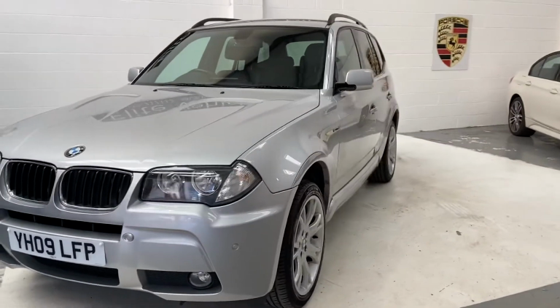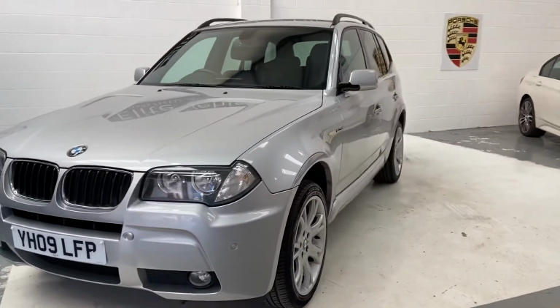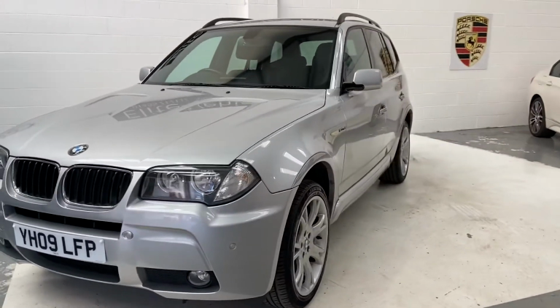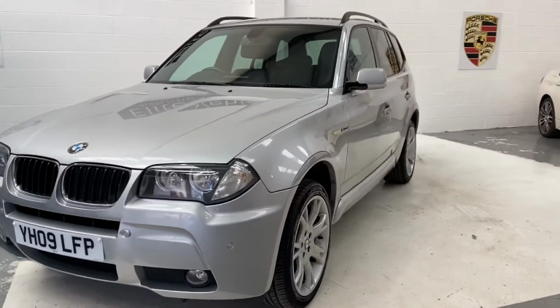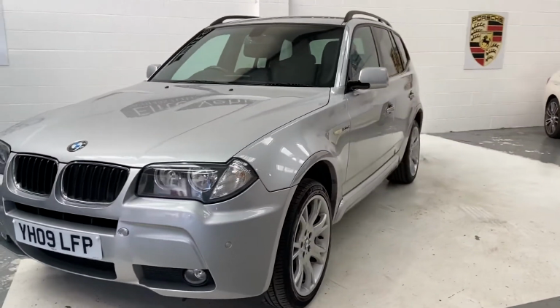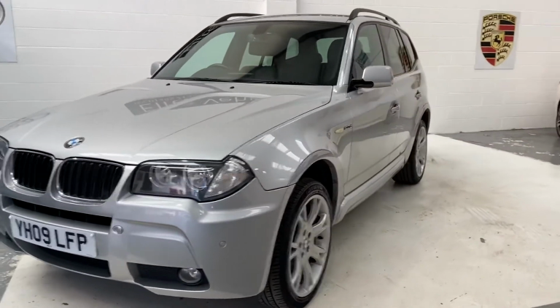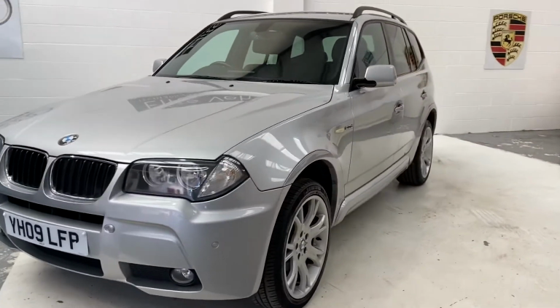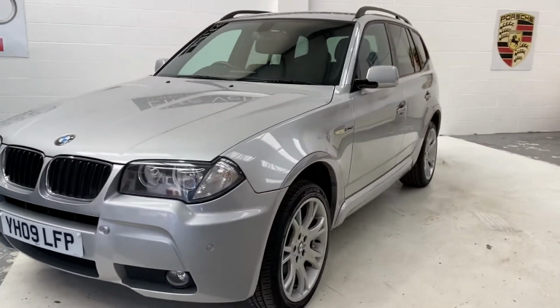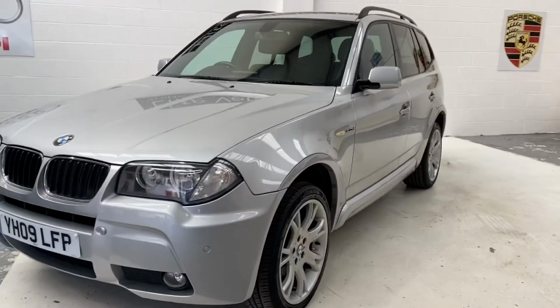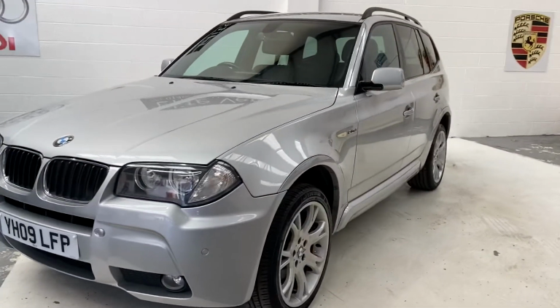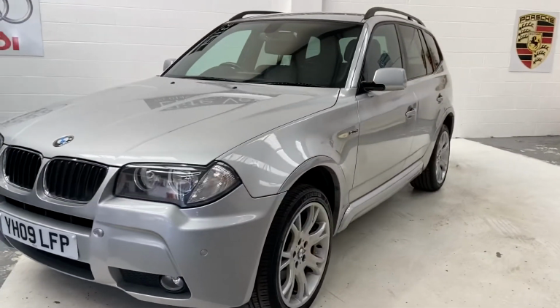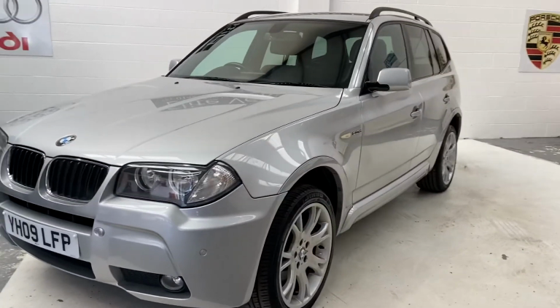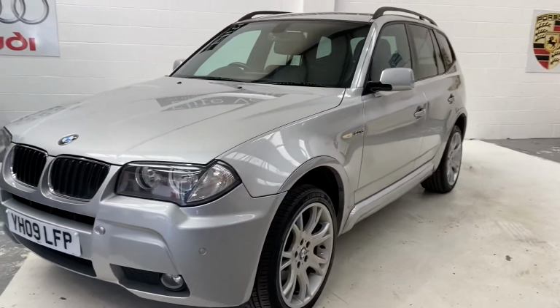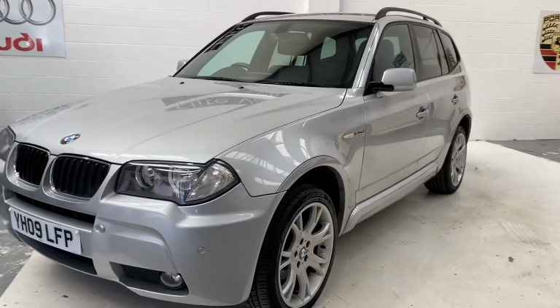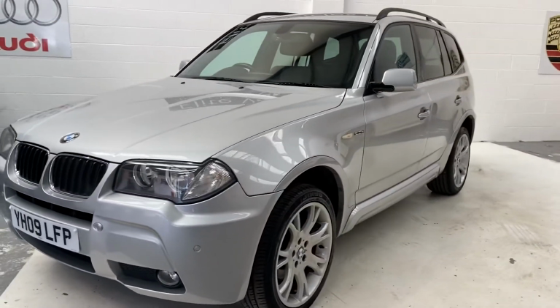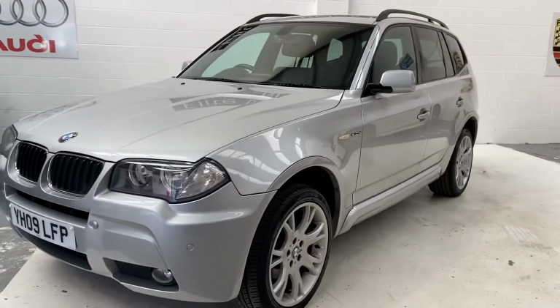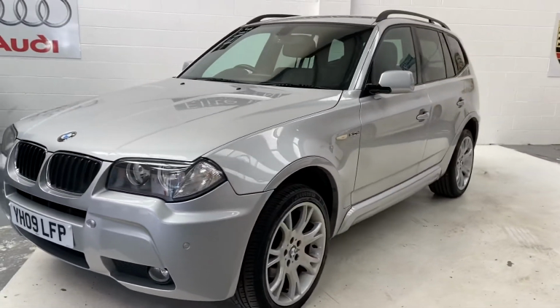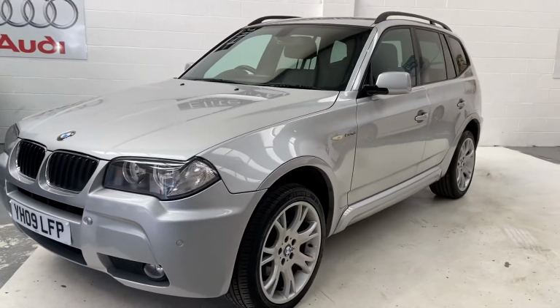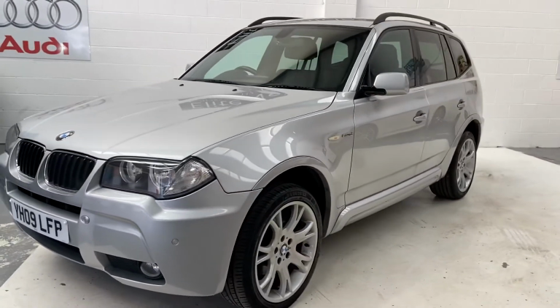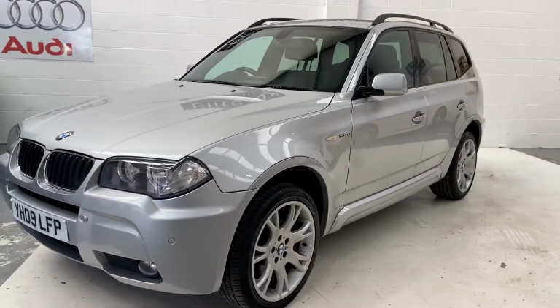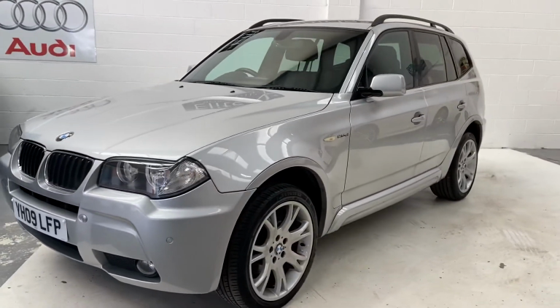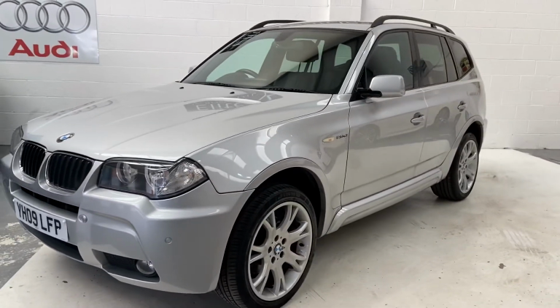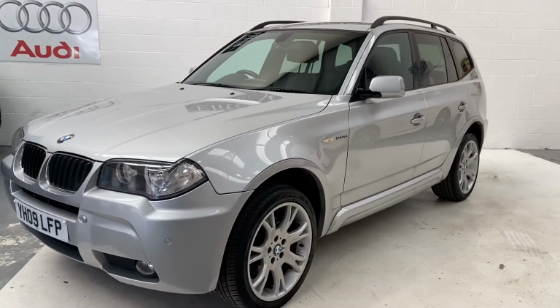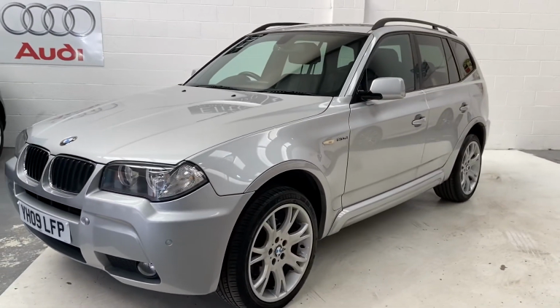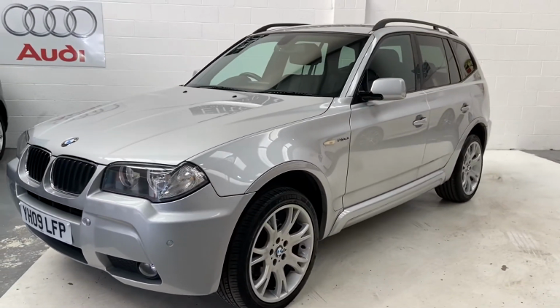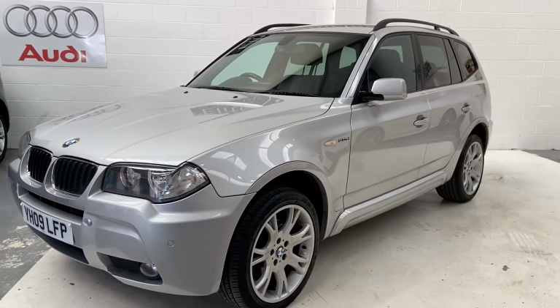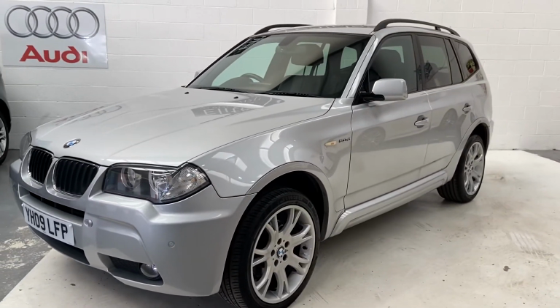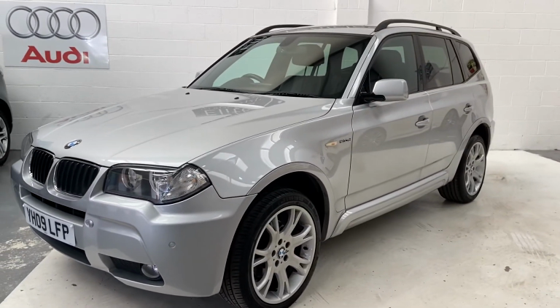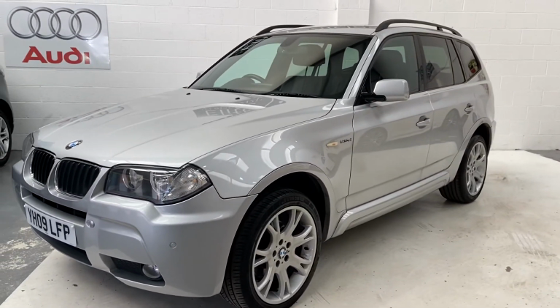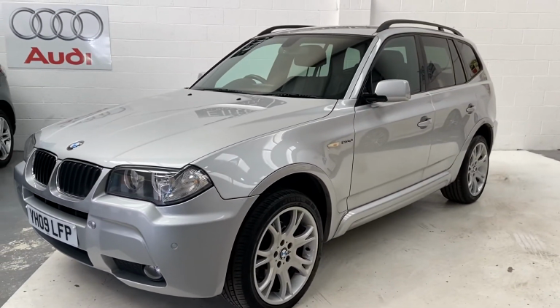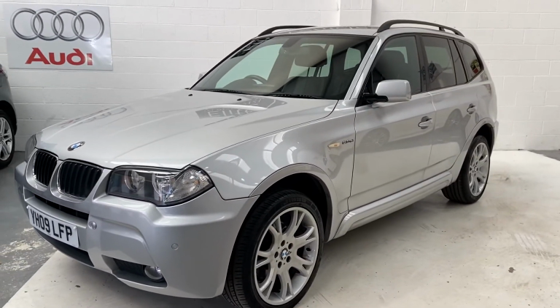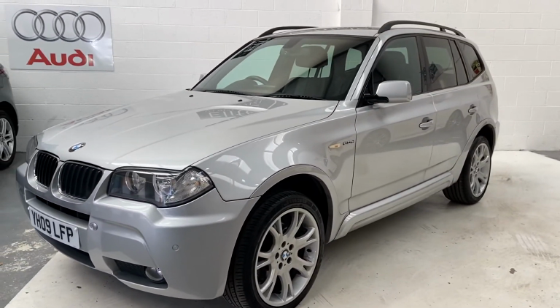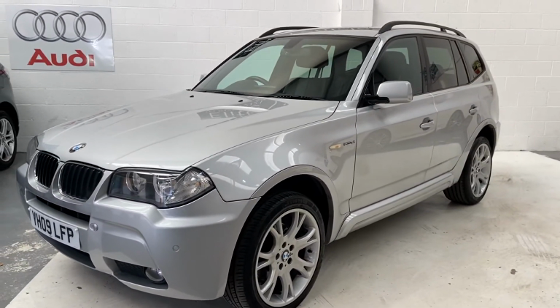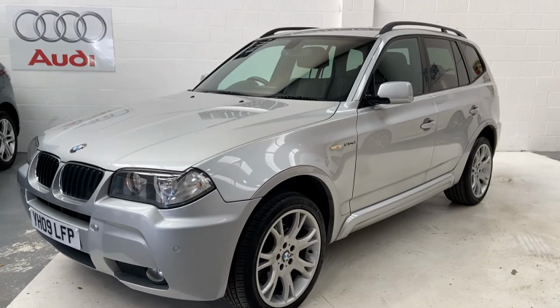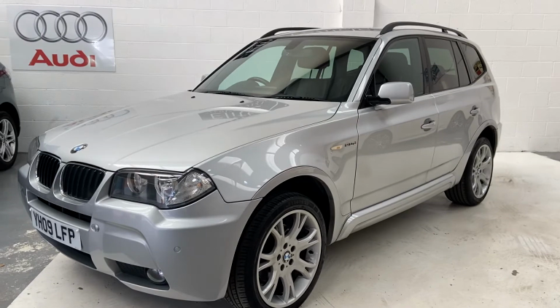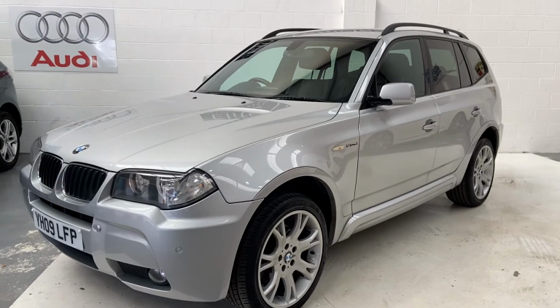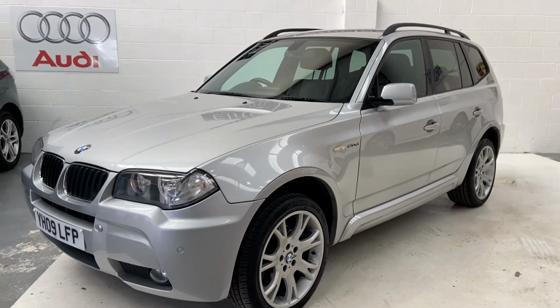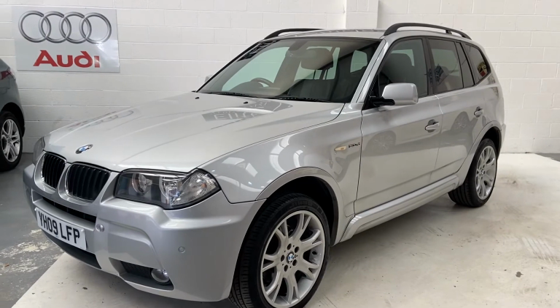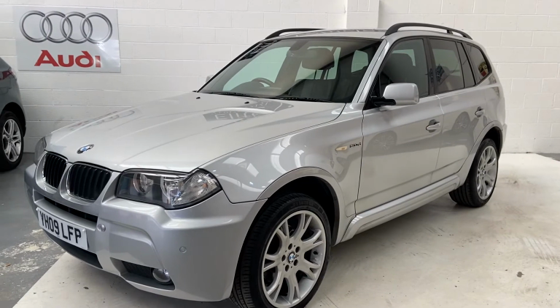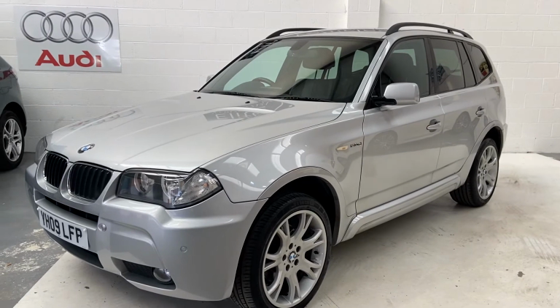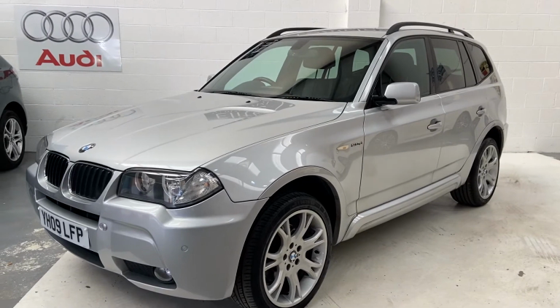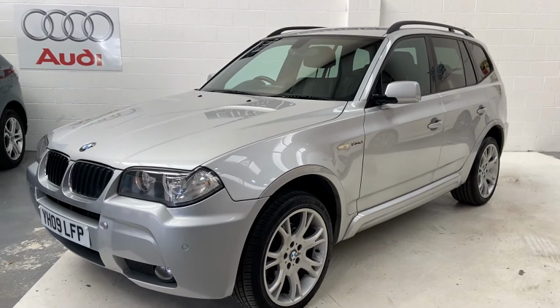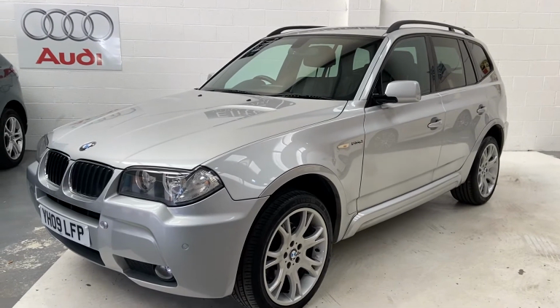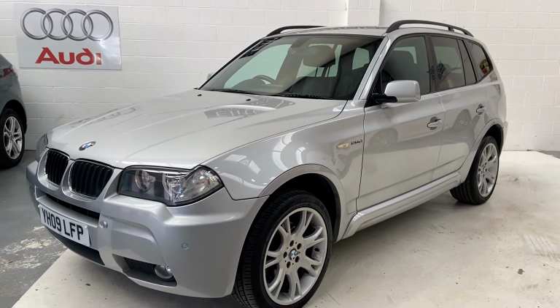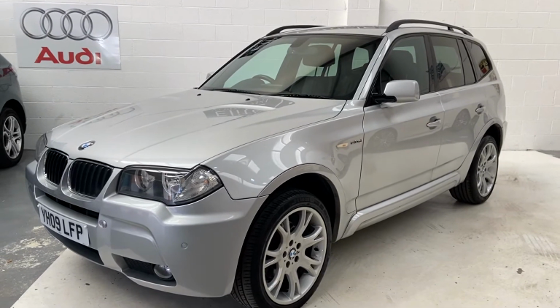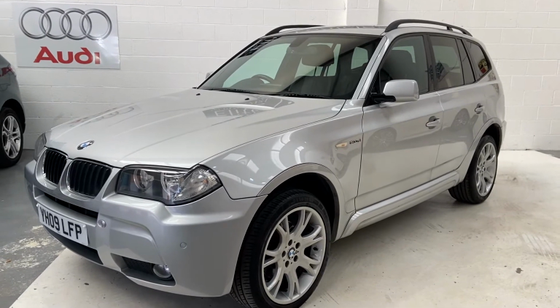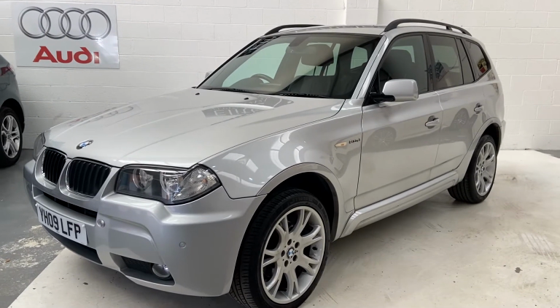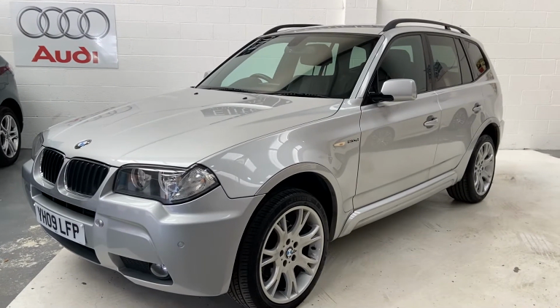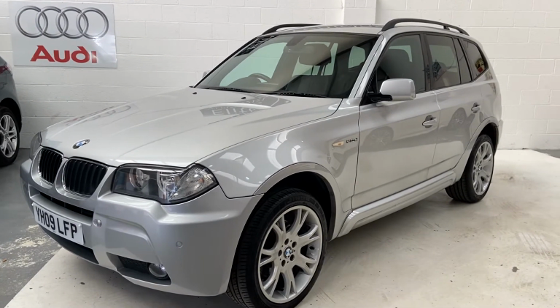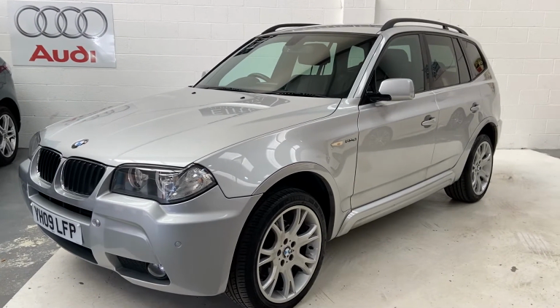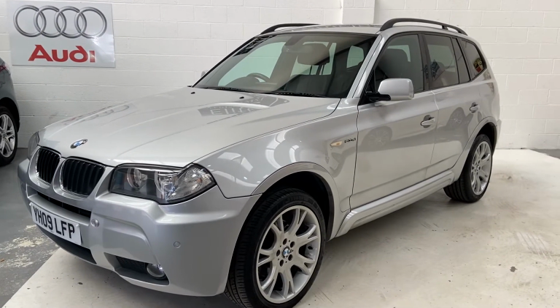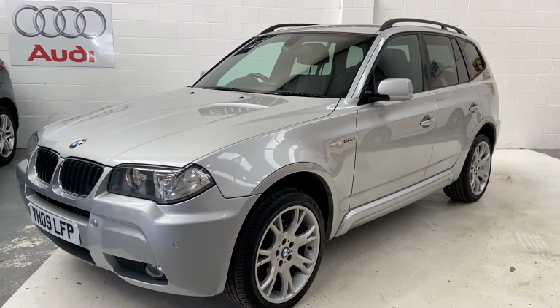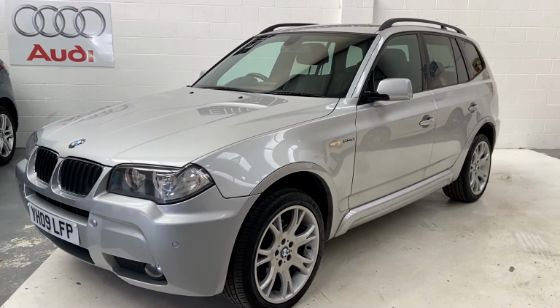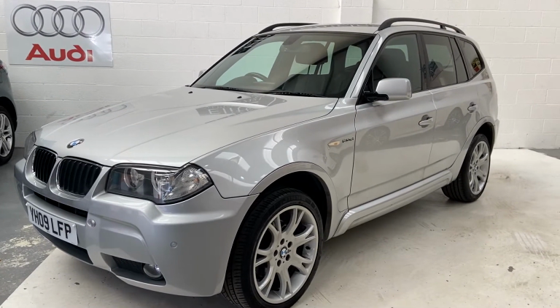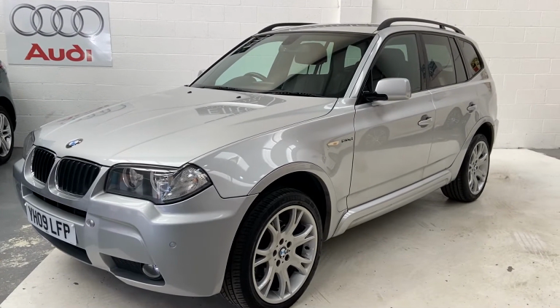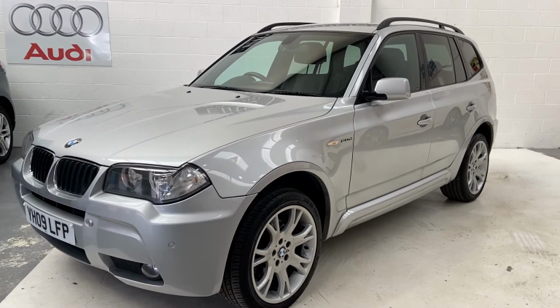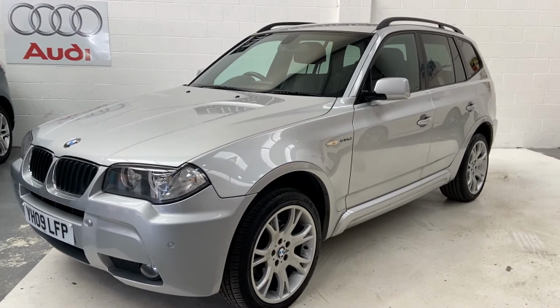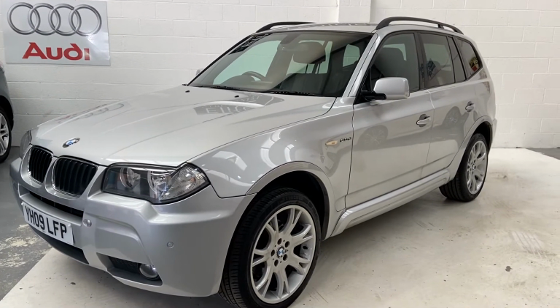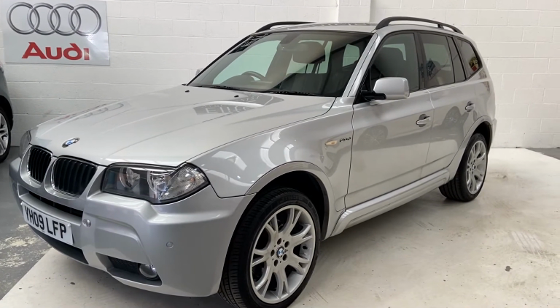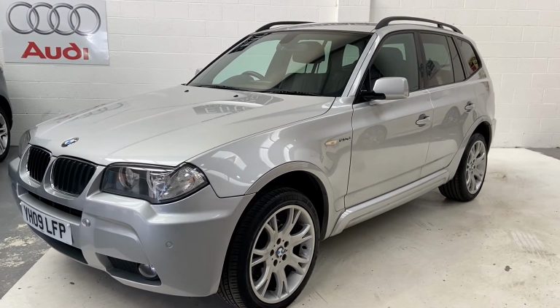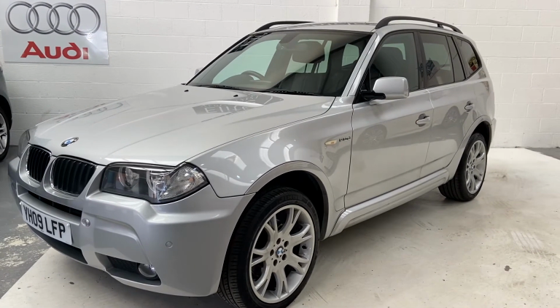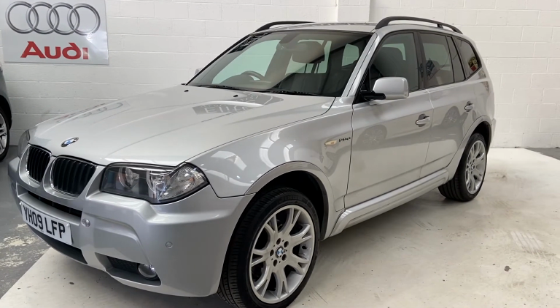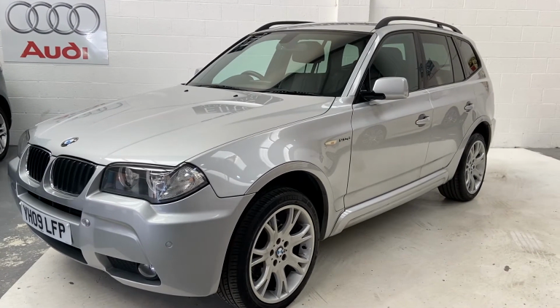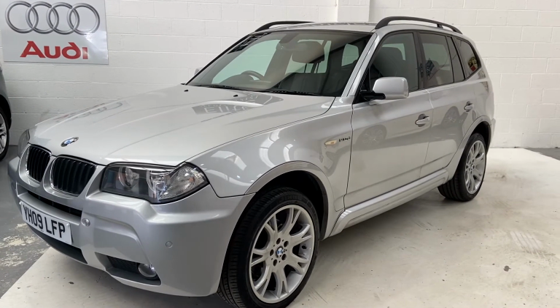This car will also receive 12 months roadside assistance and three months warranty. We also offer a part exchange guarantee — find a car on Auto Trader, put your details in, and we'll guarantee that price for you for seven days.